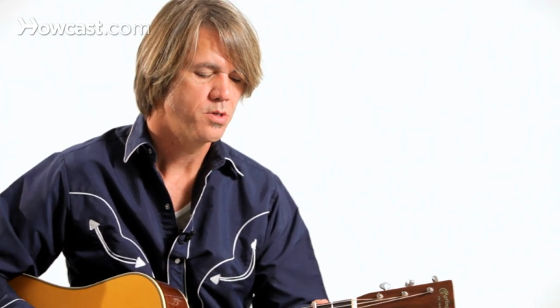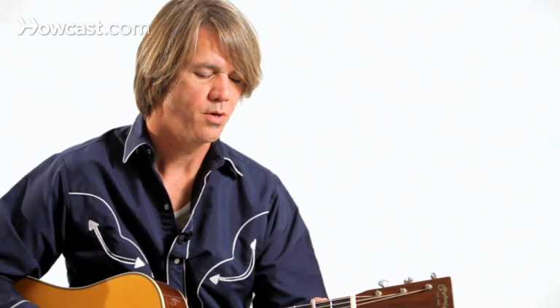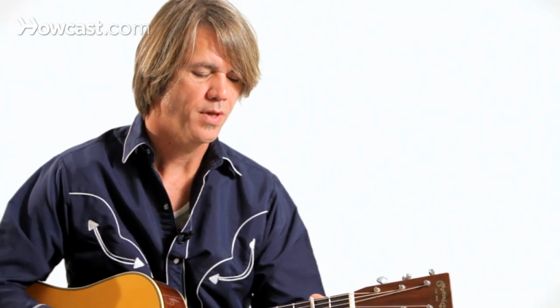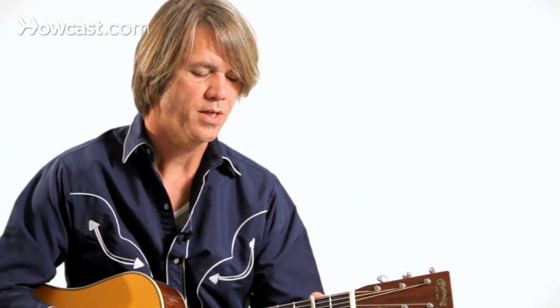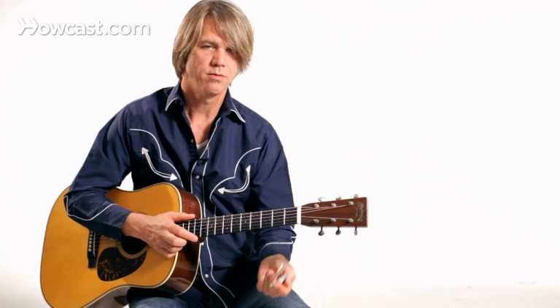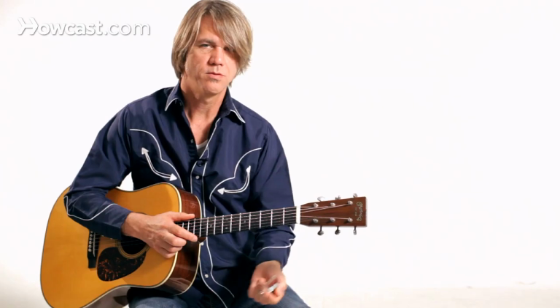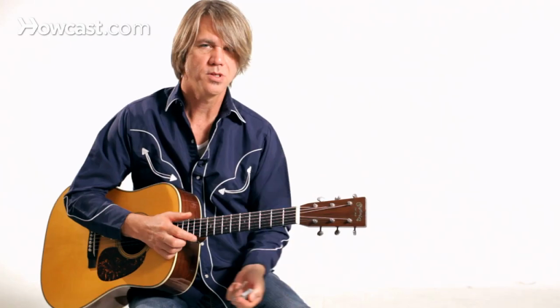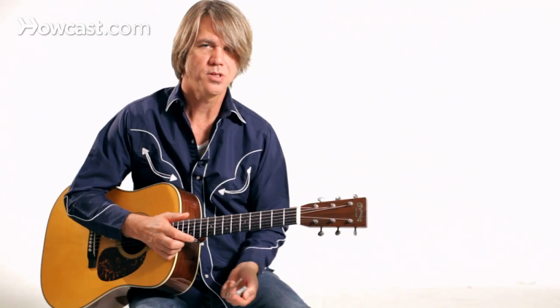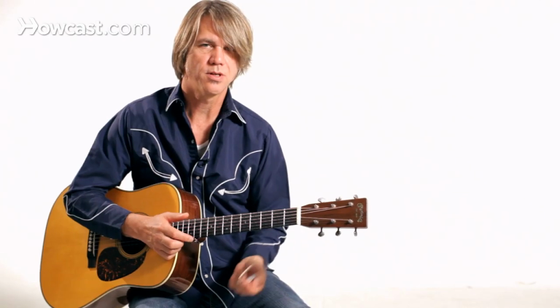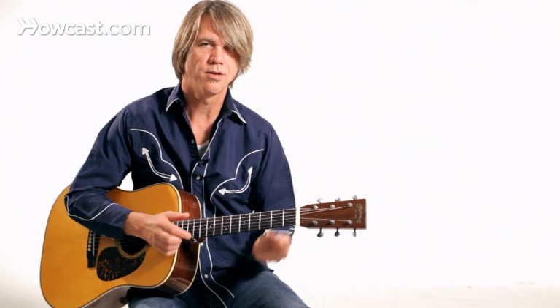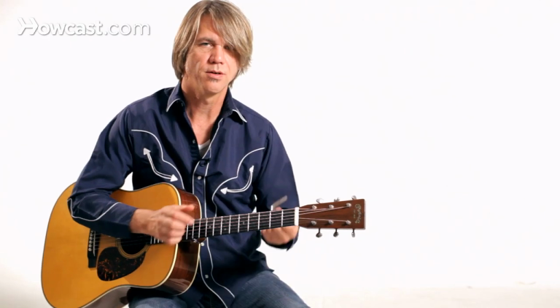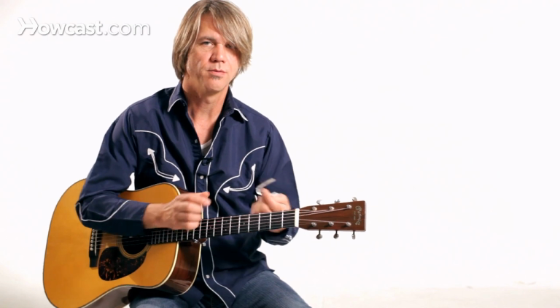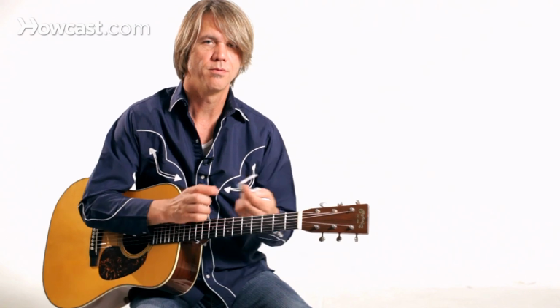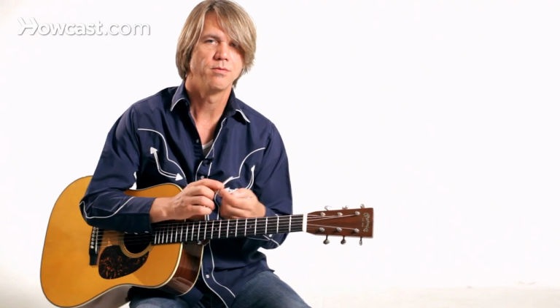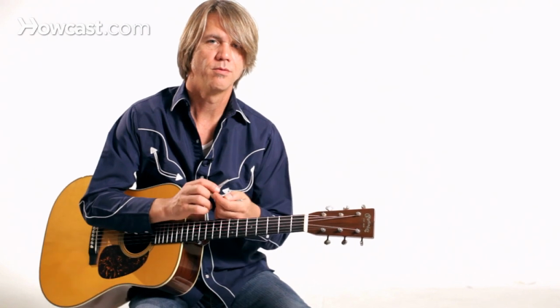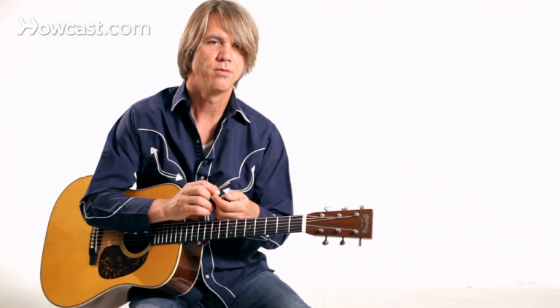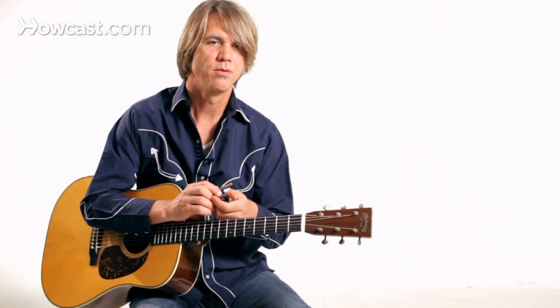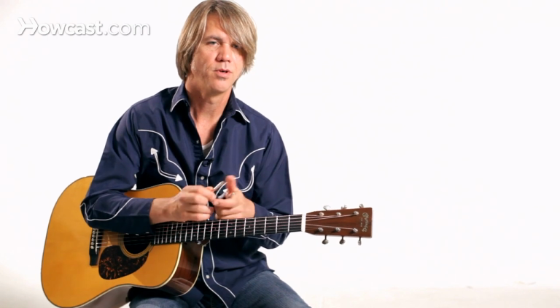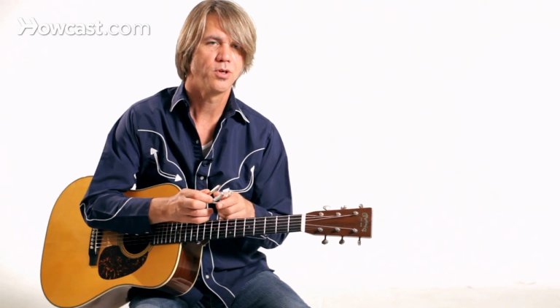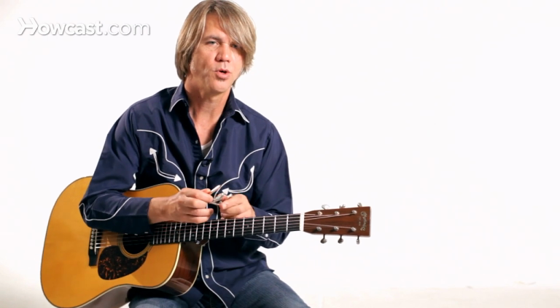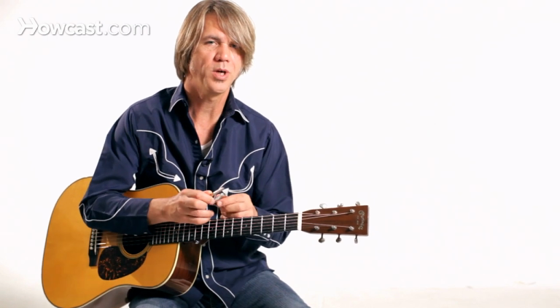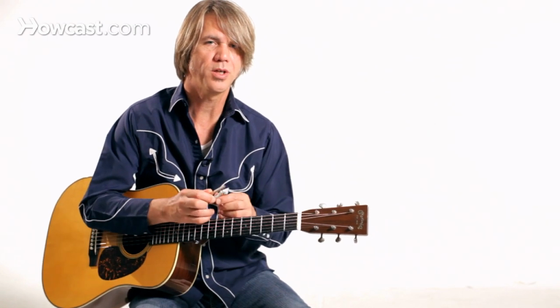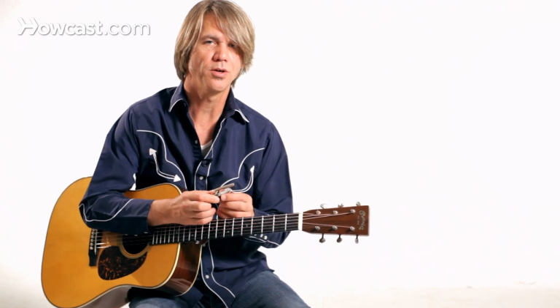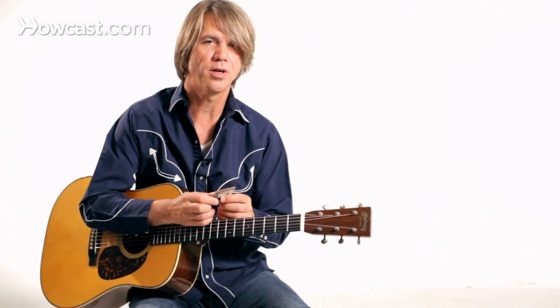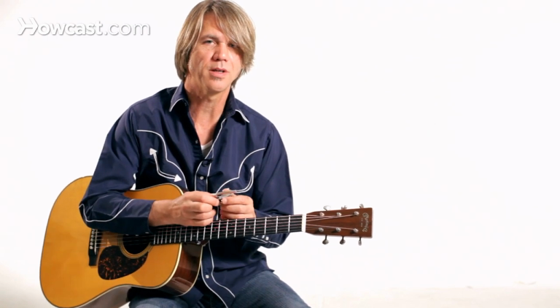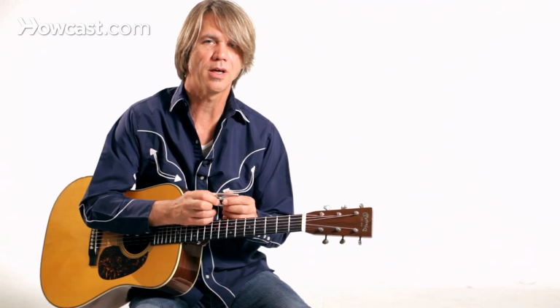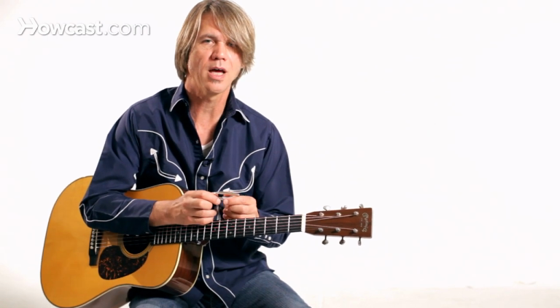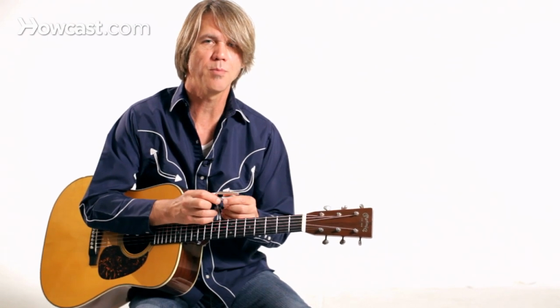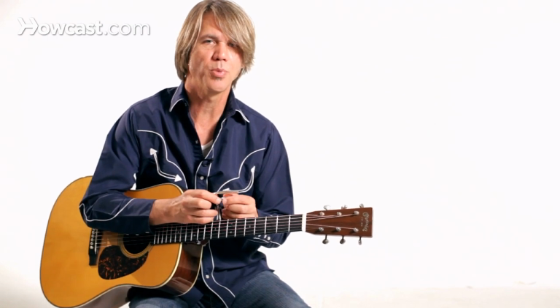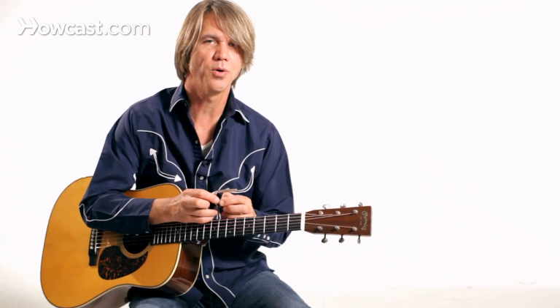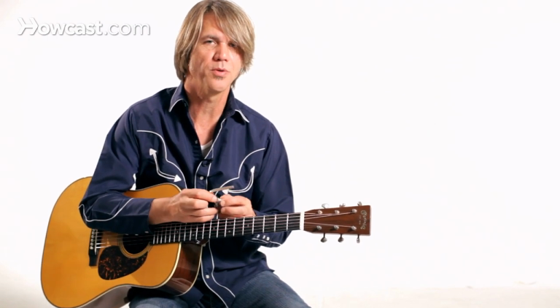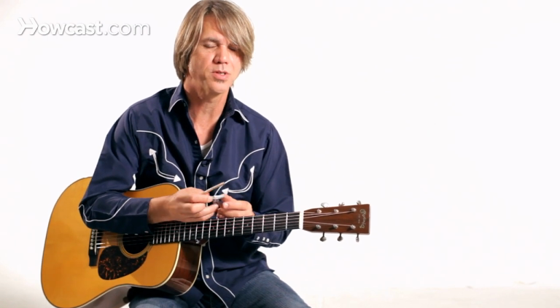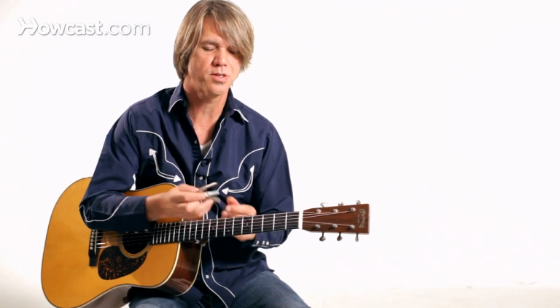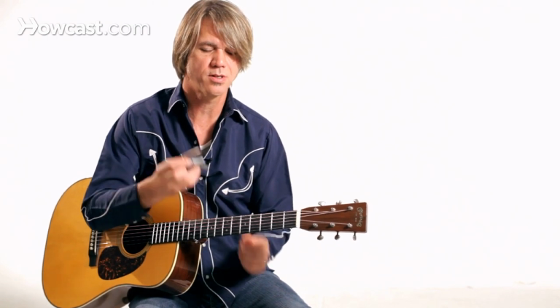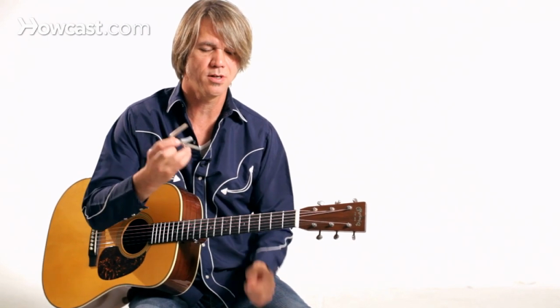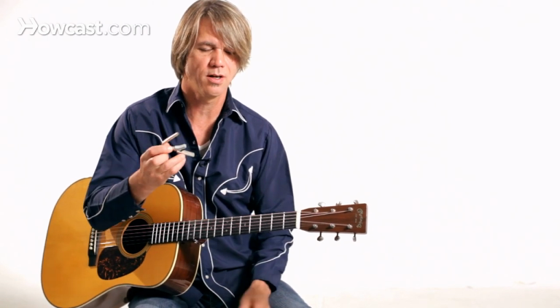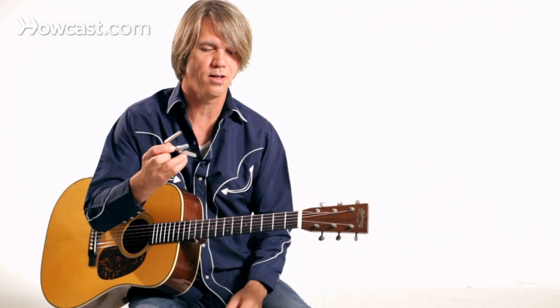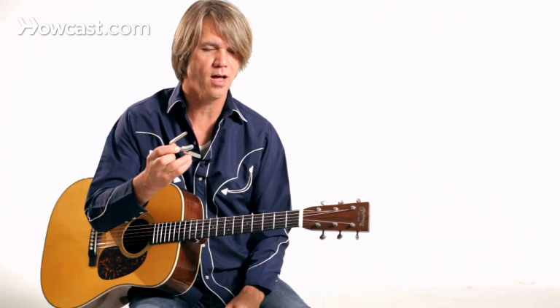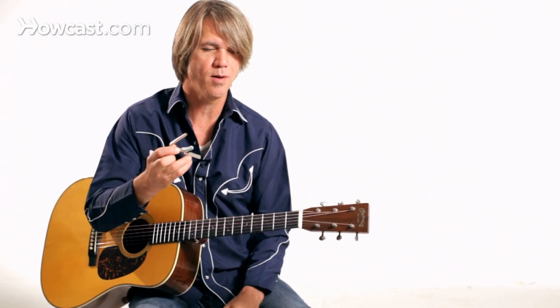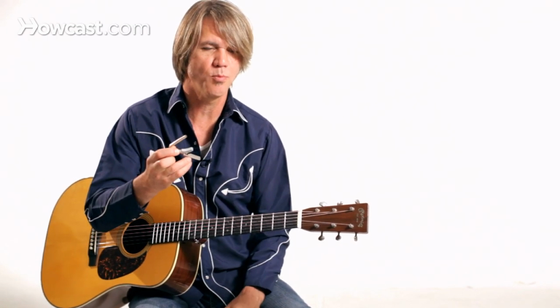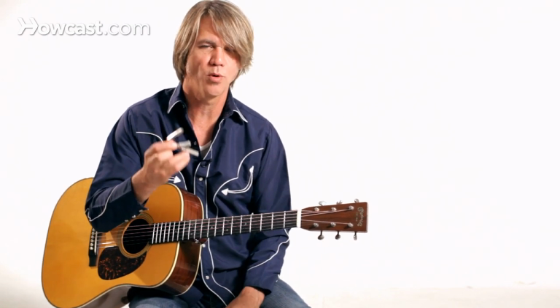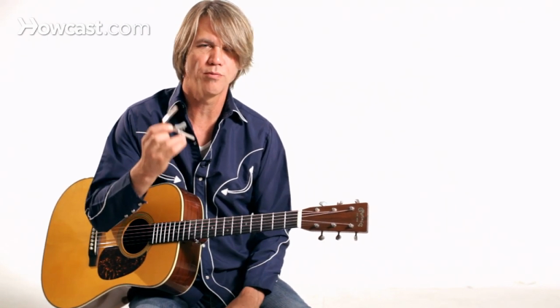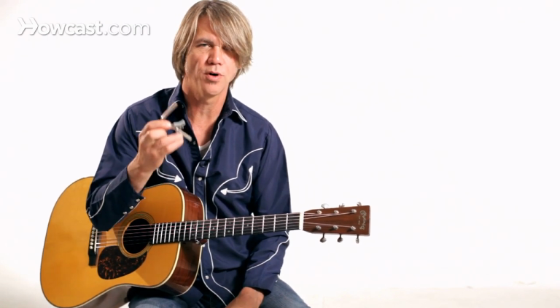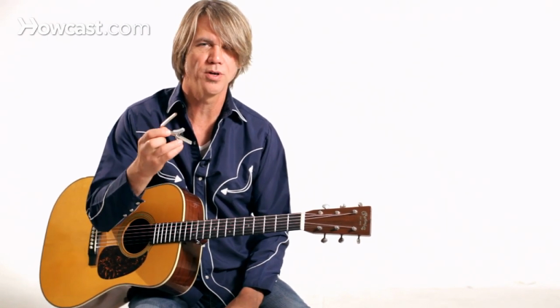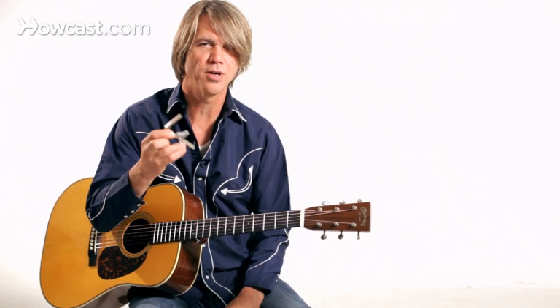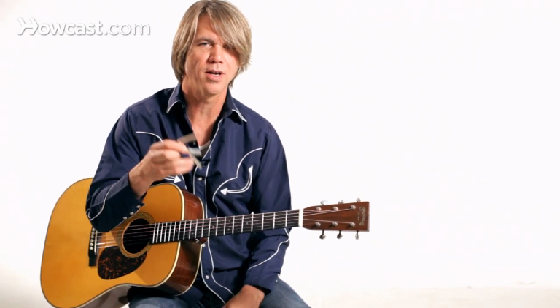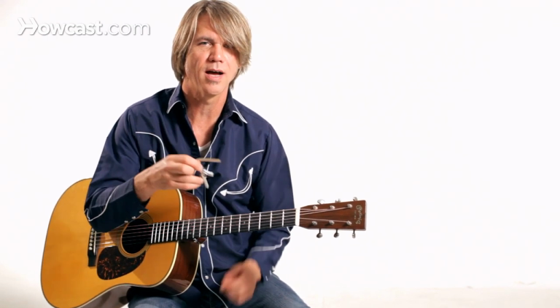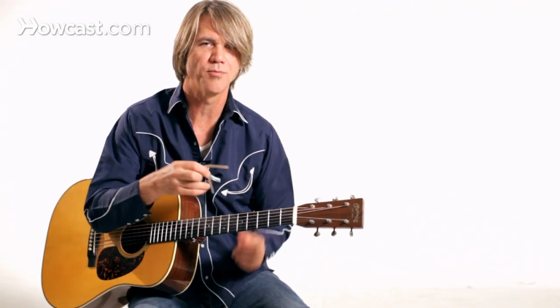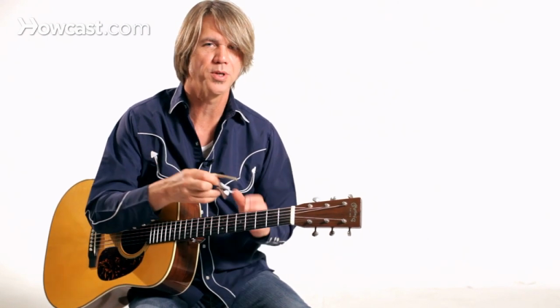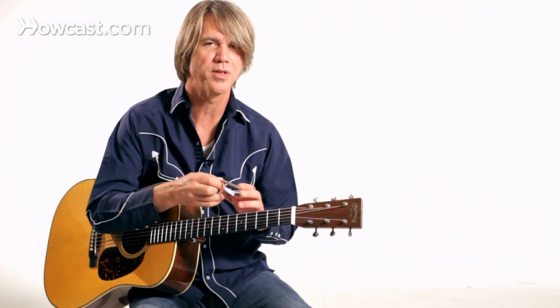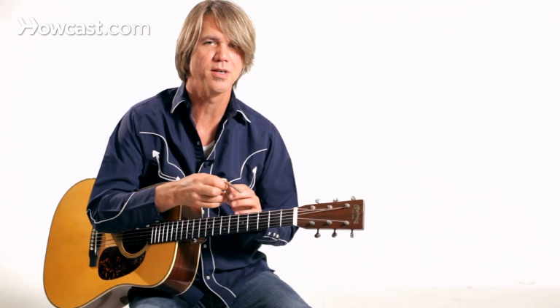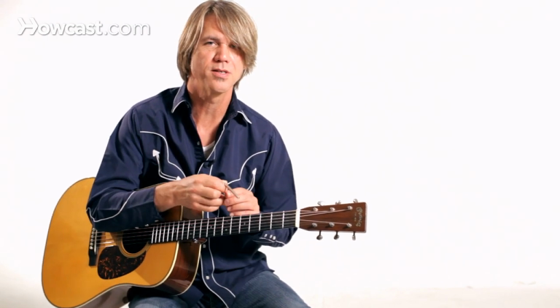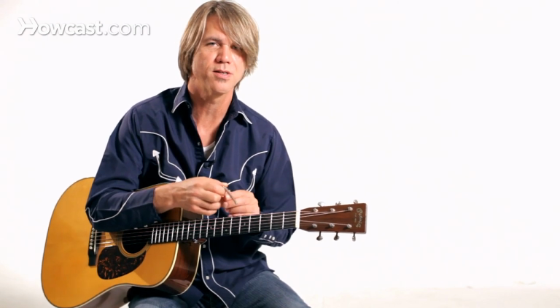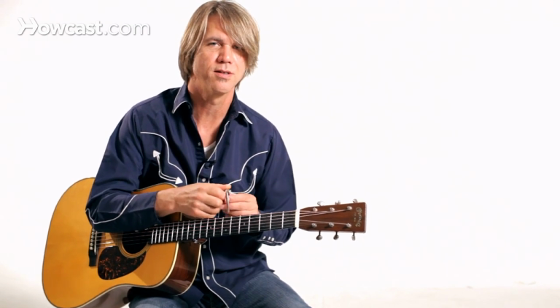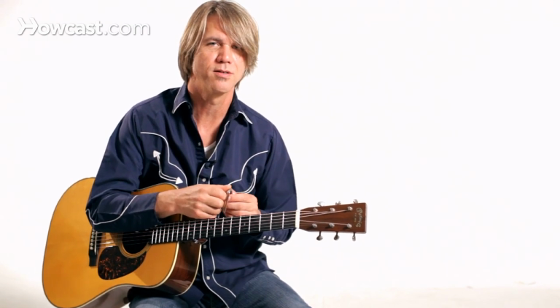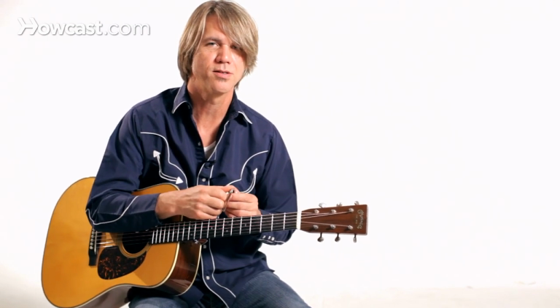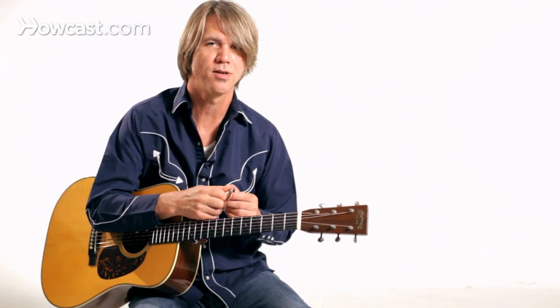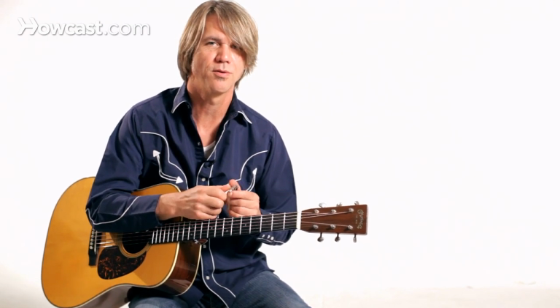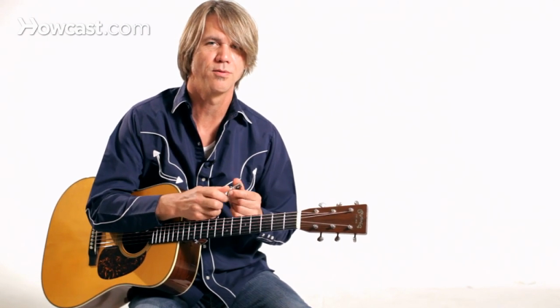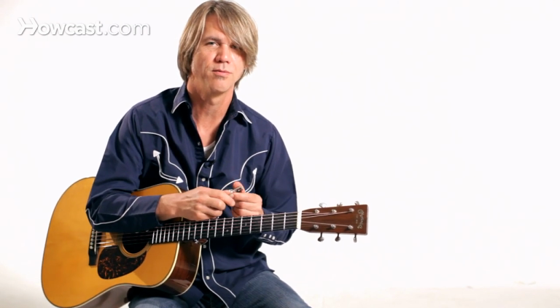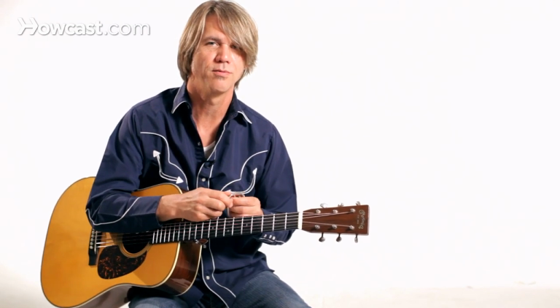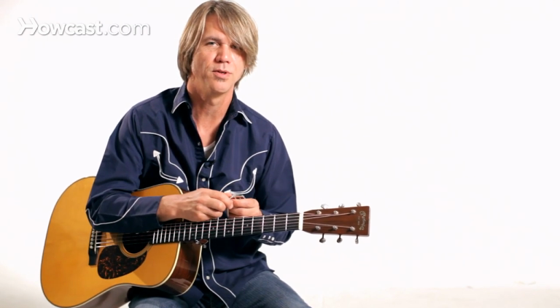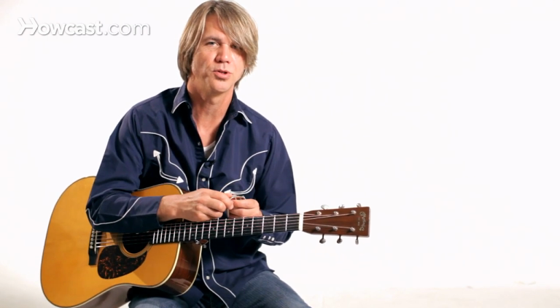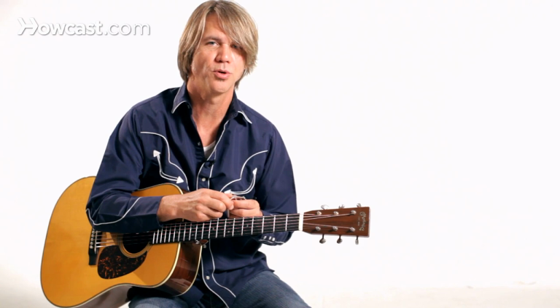So that's just a quick look at the capo. There's a lot more fun you can have with this, so enjoy.